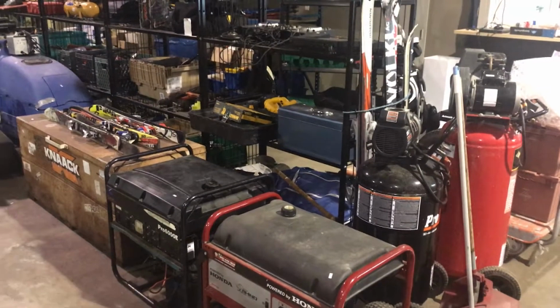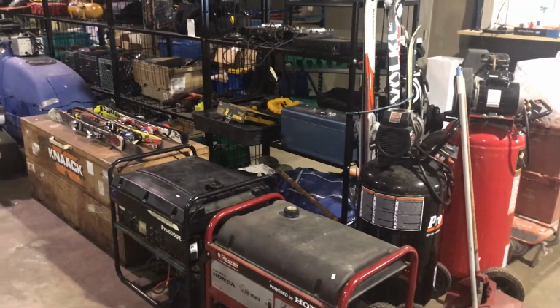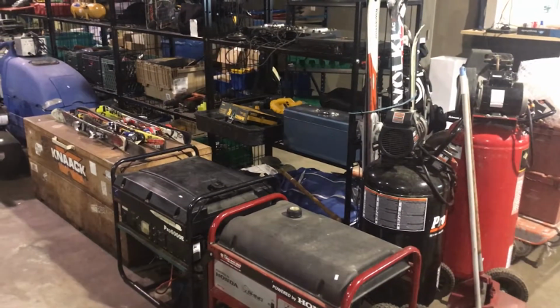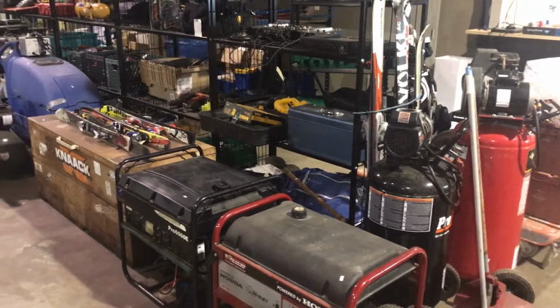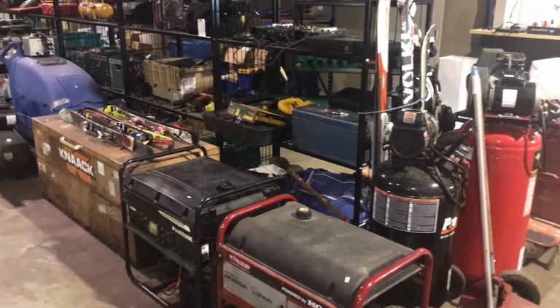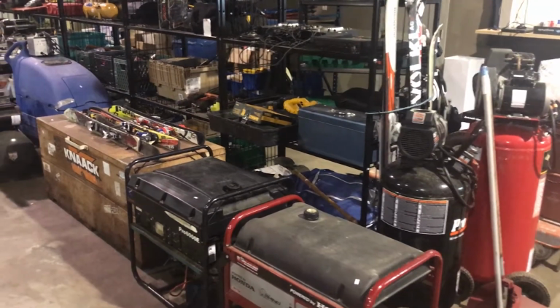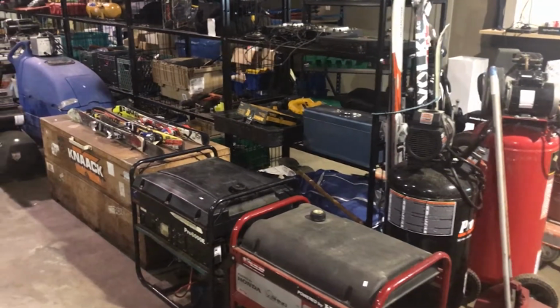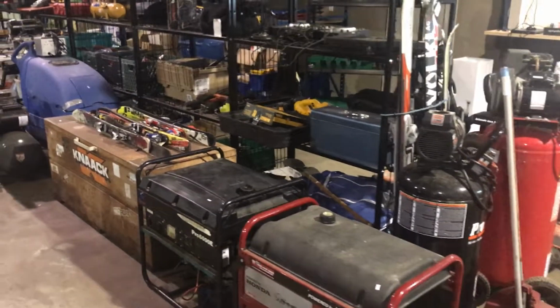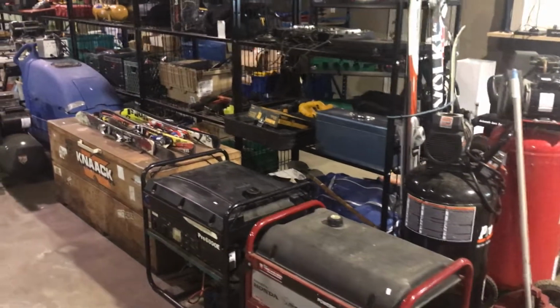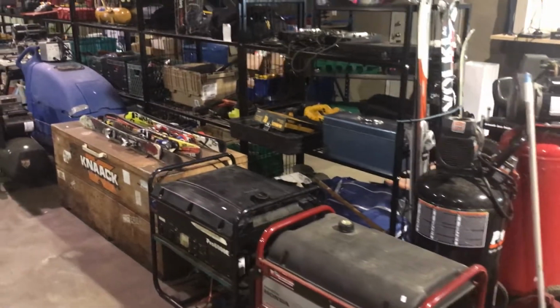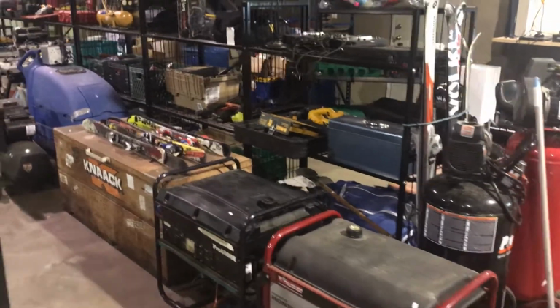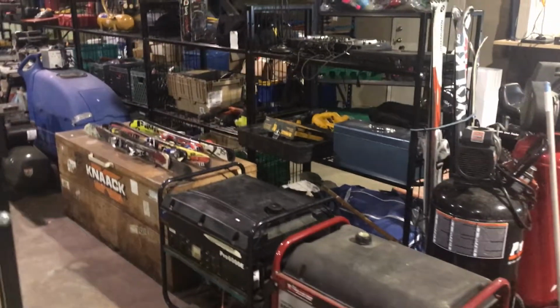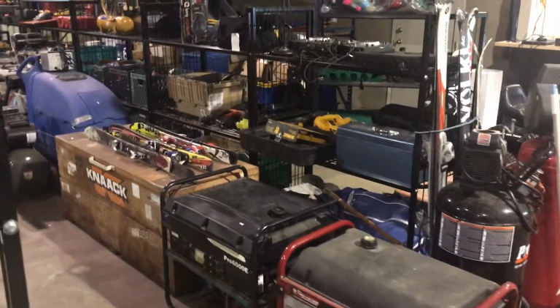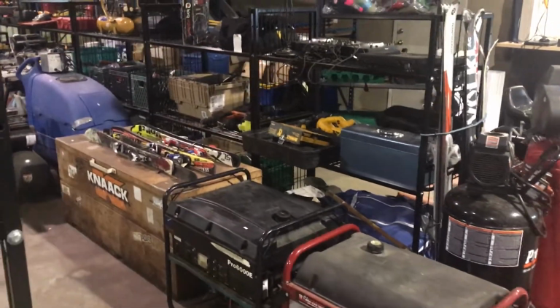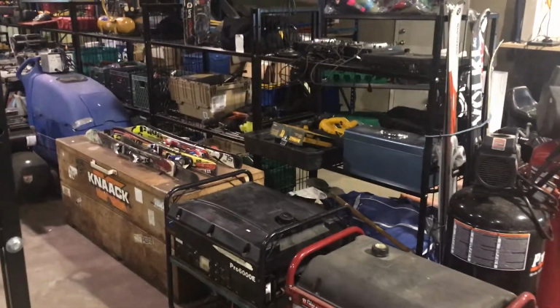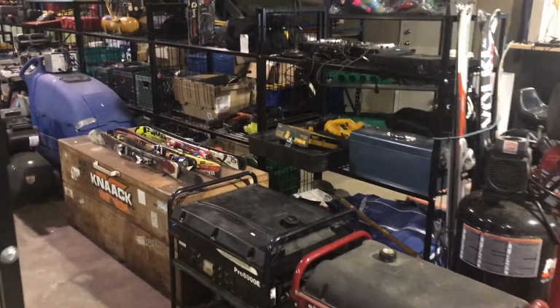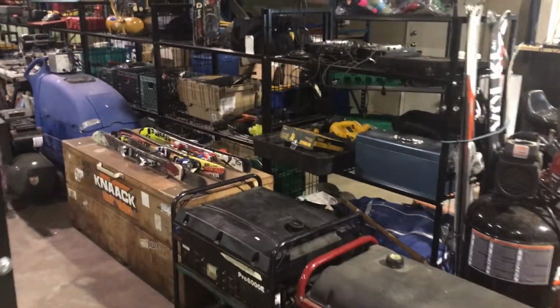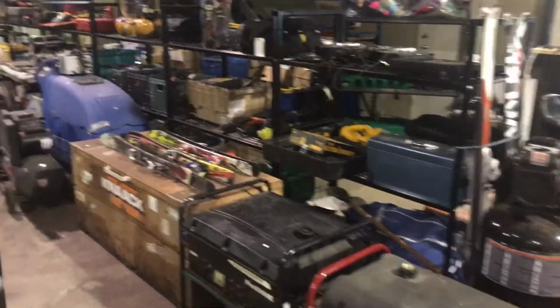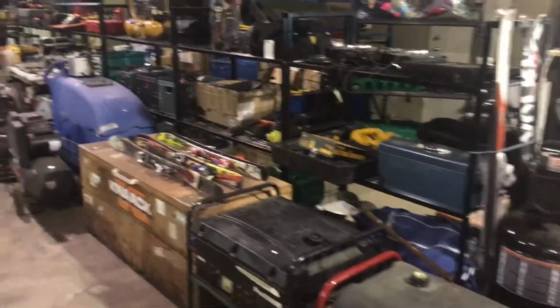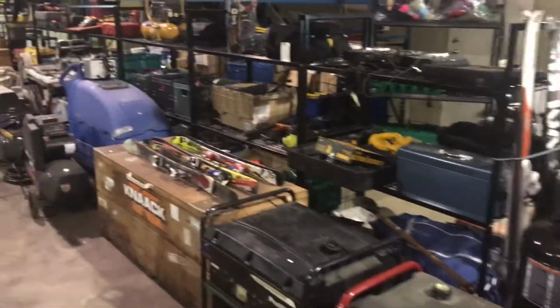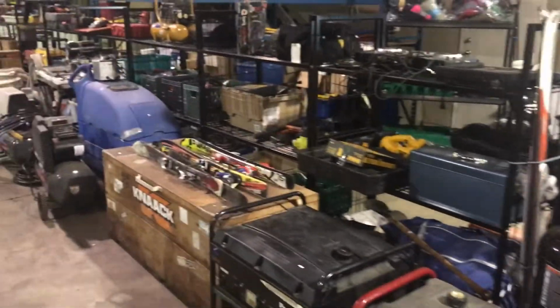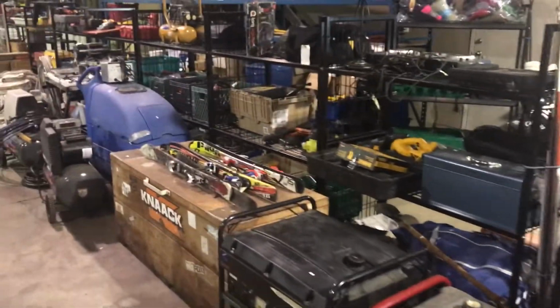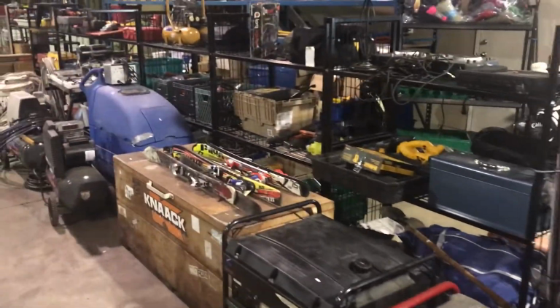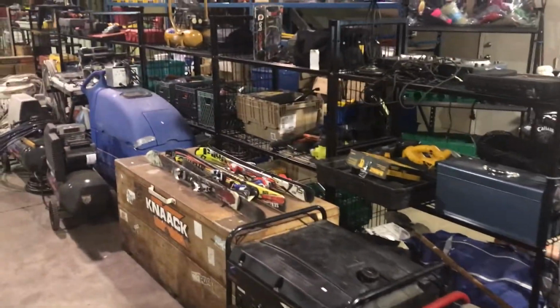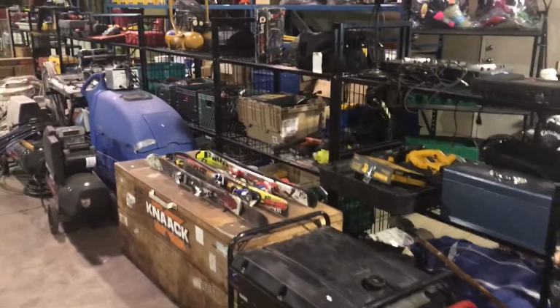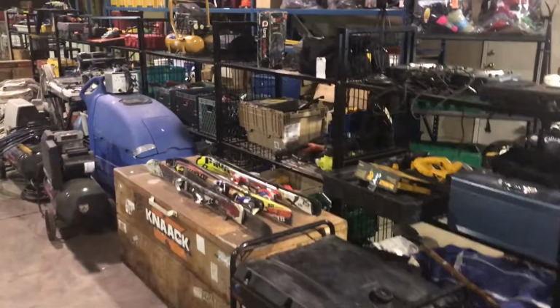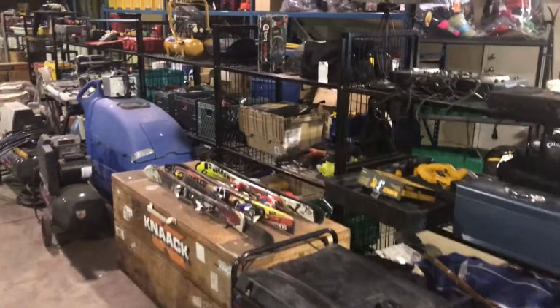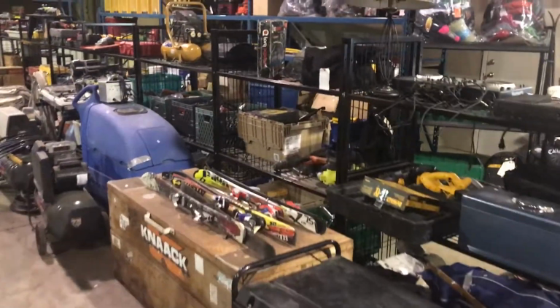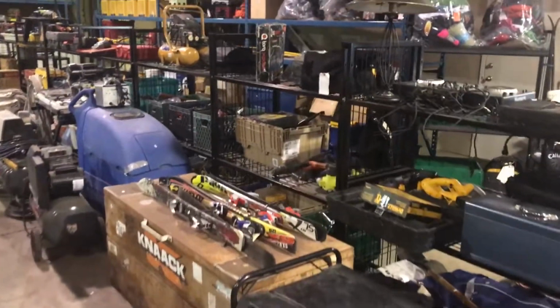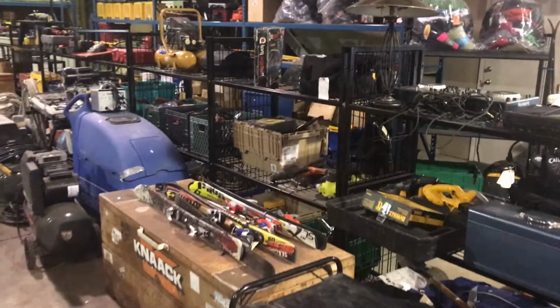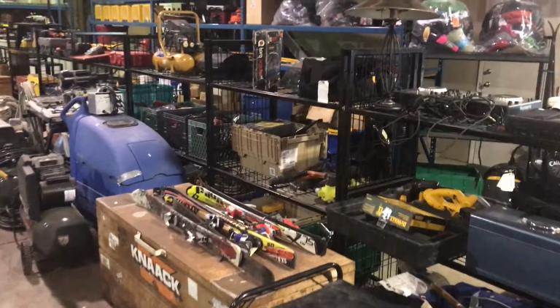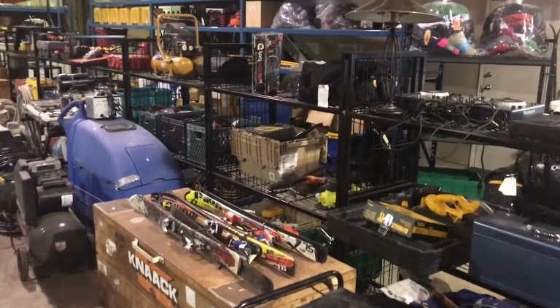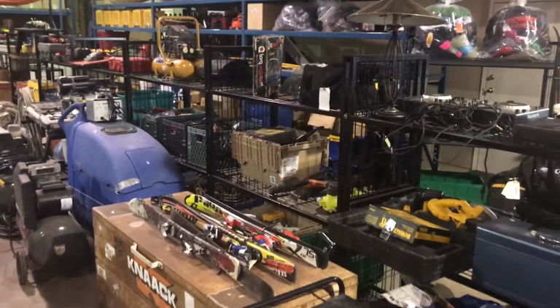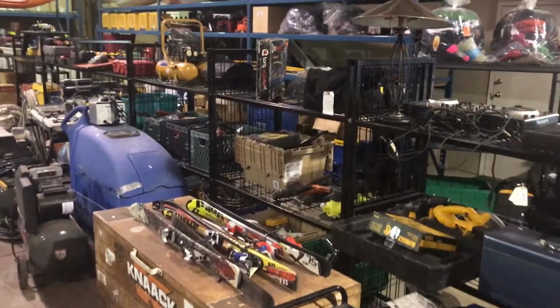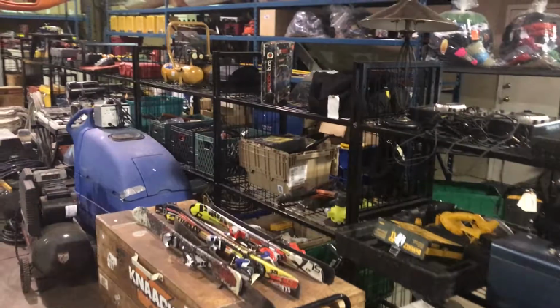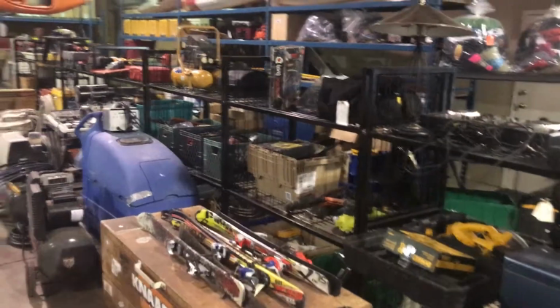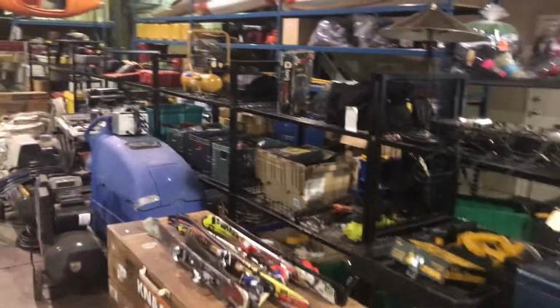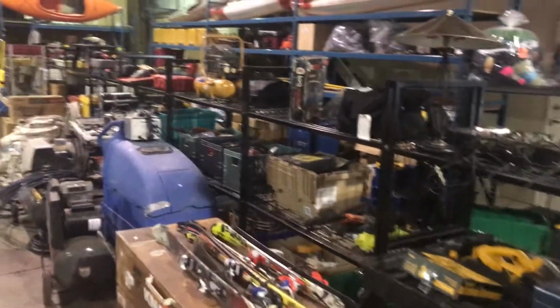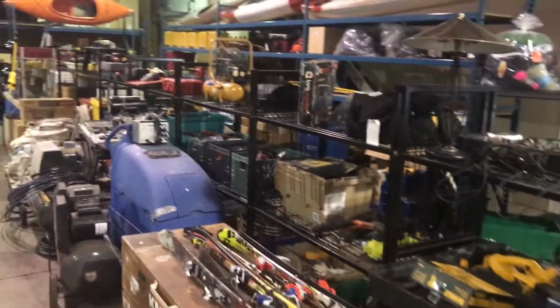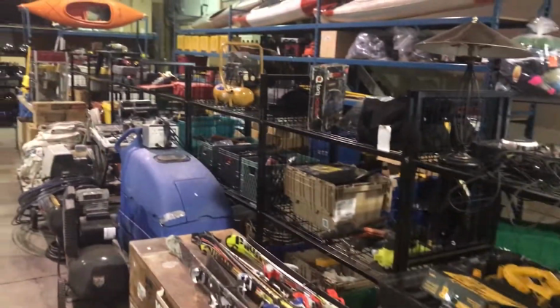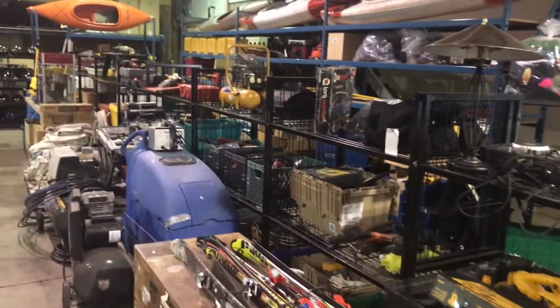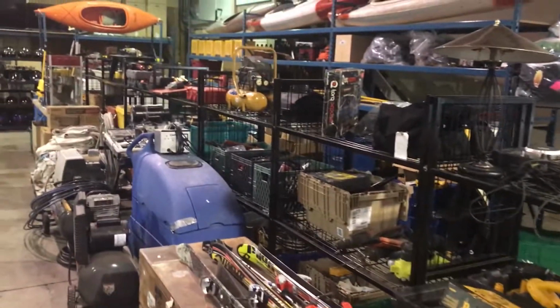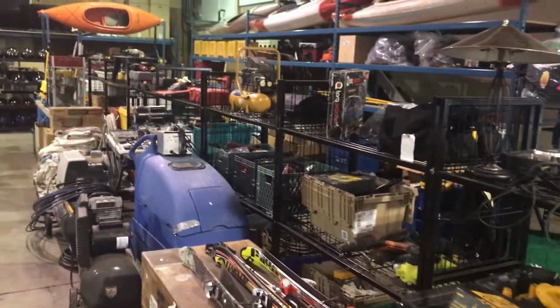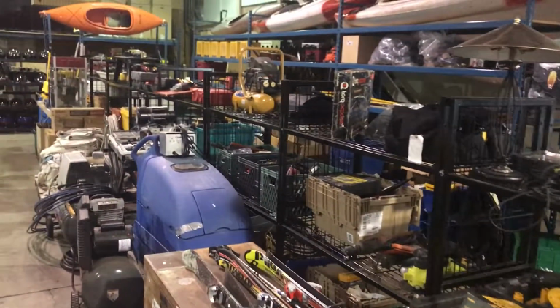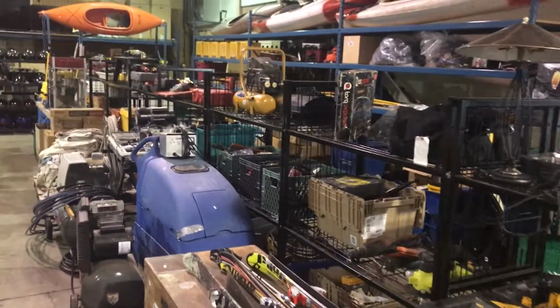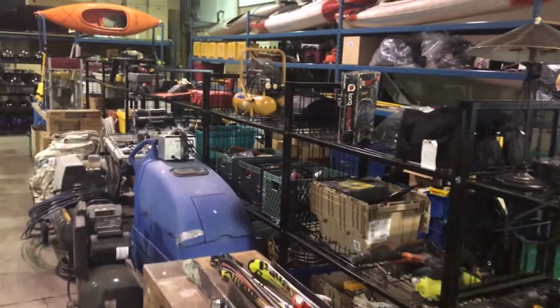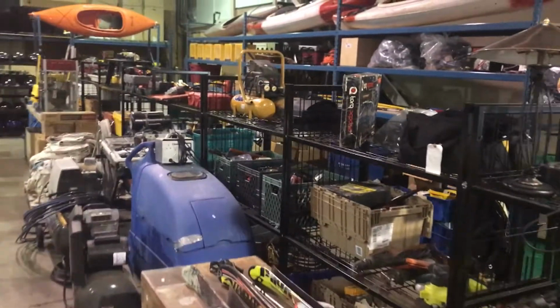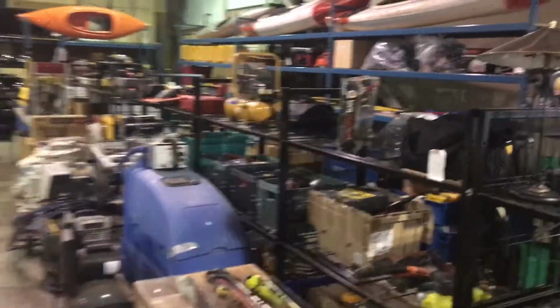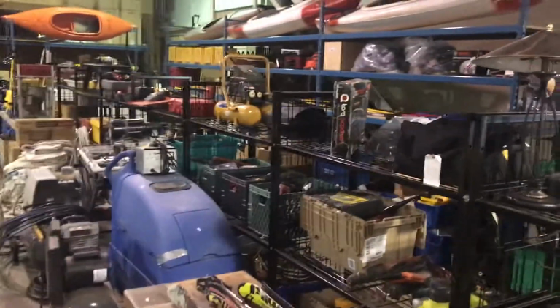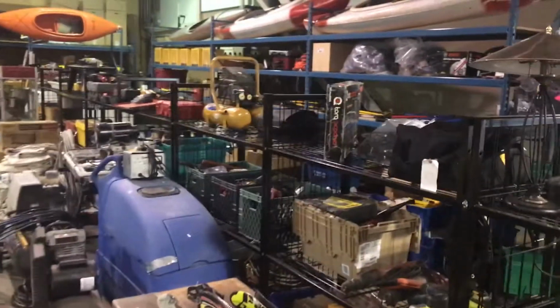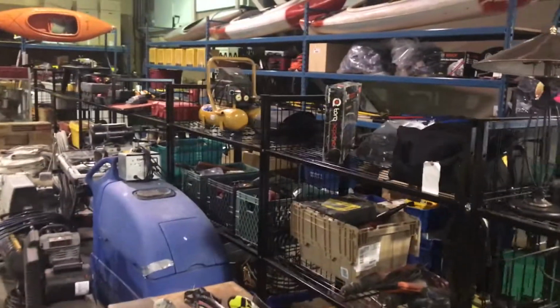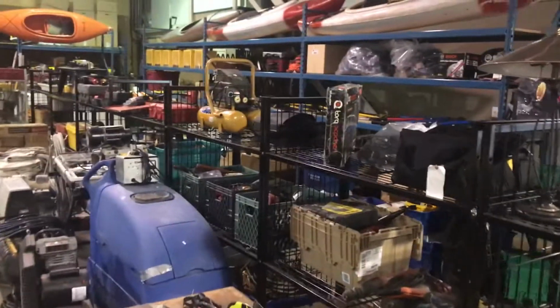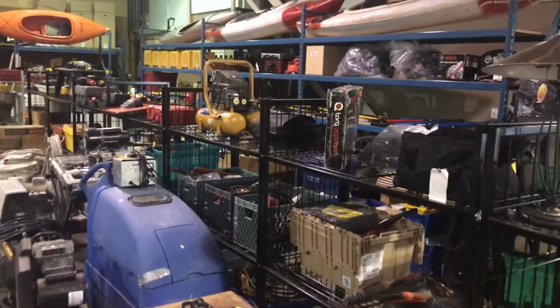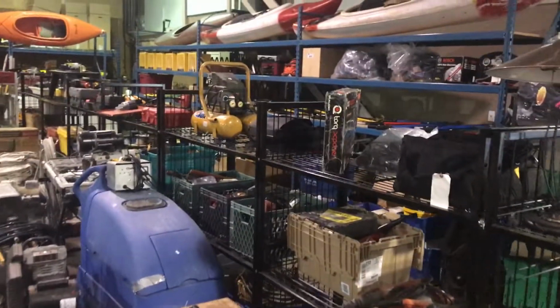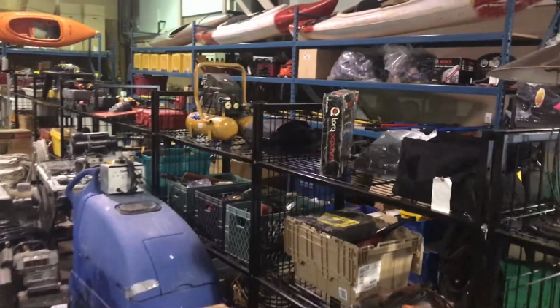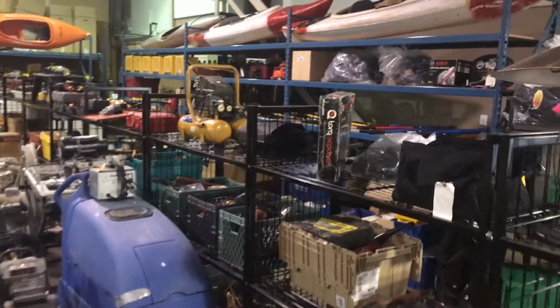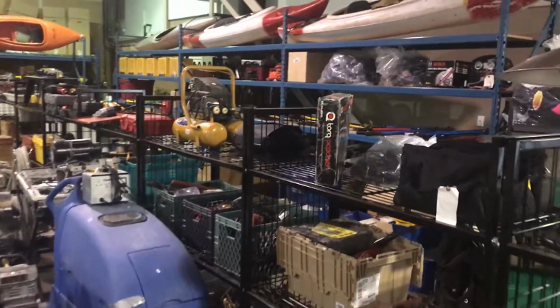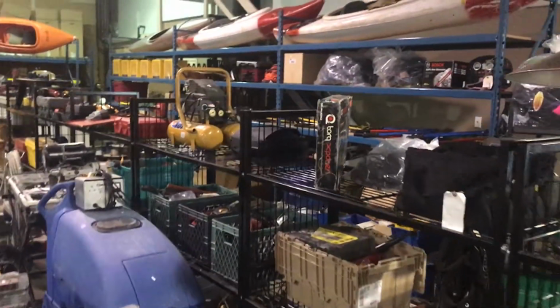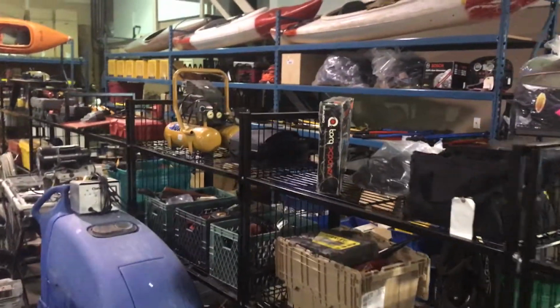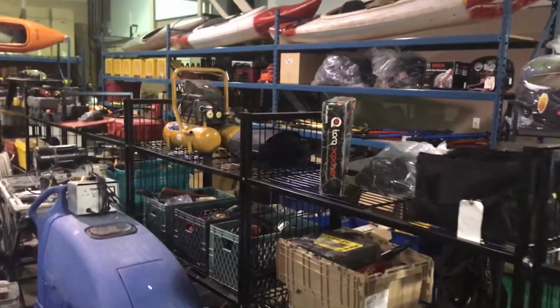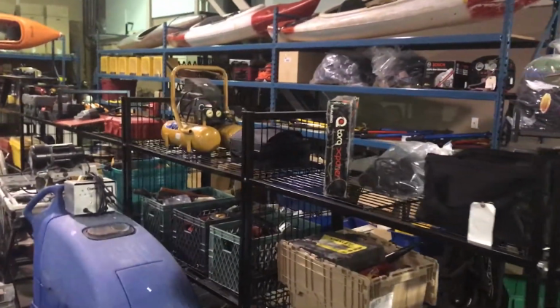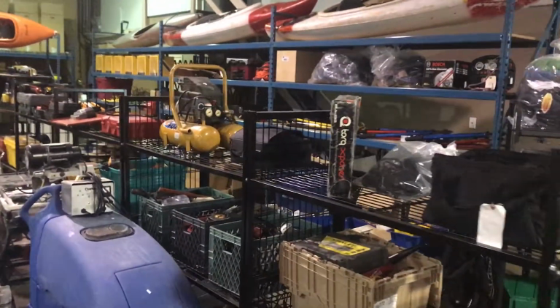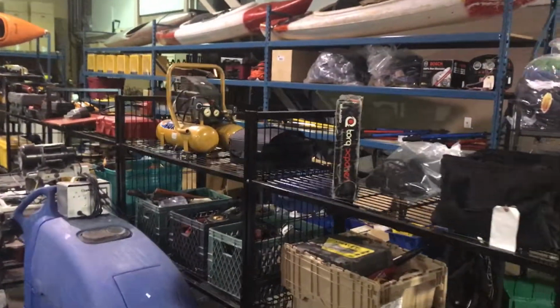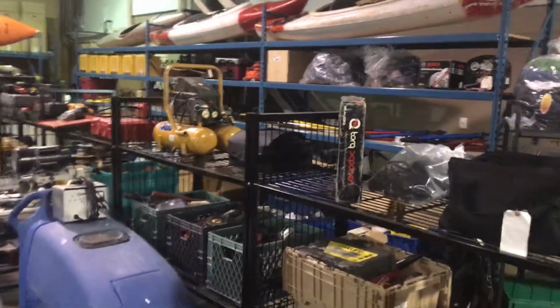This Saturday at Able Auctions Langley. Police recovered stuff and we are full.